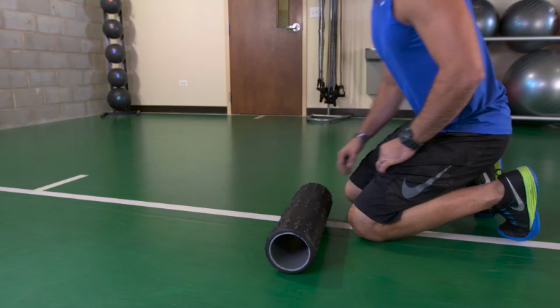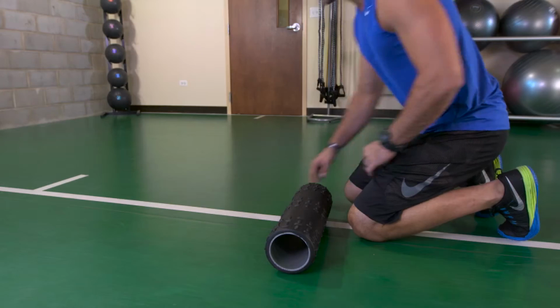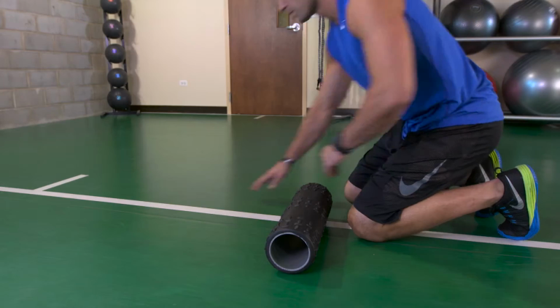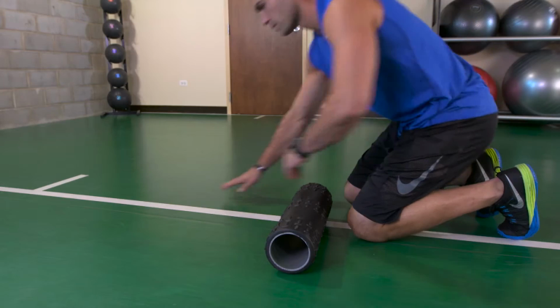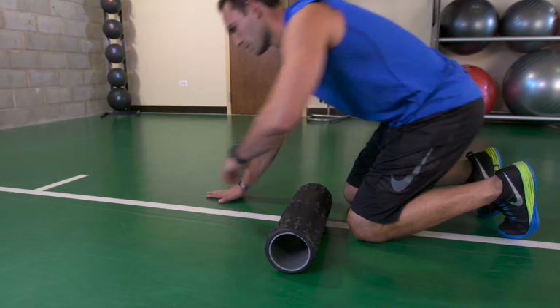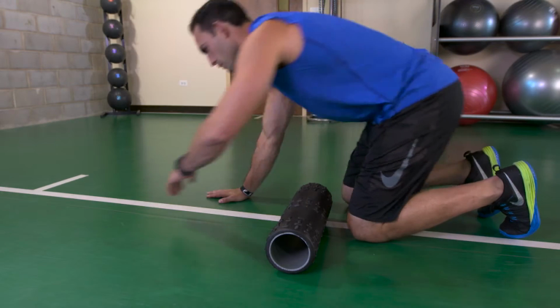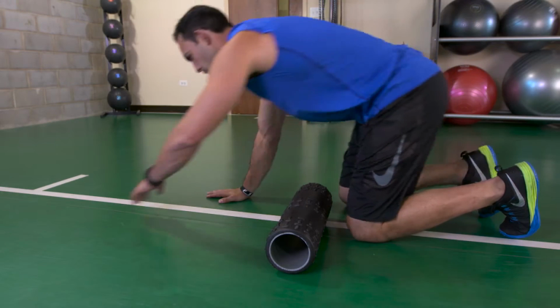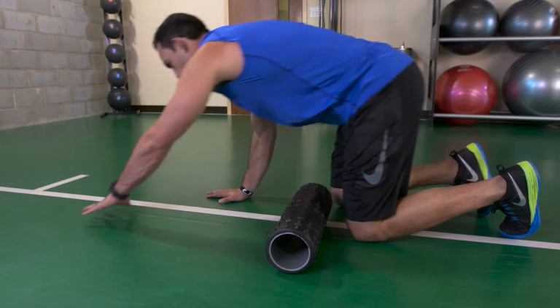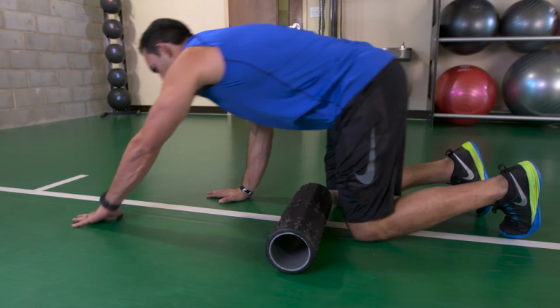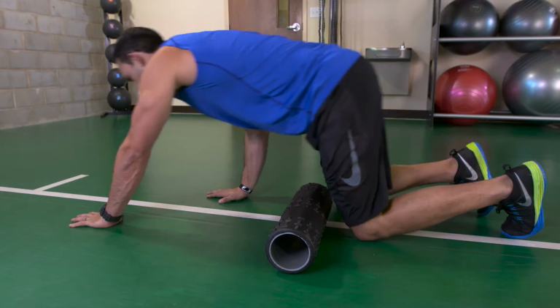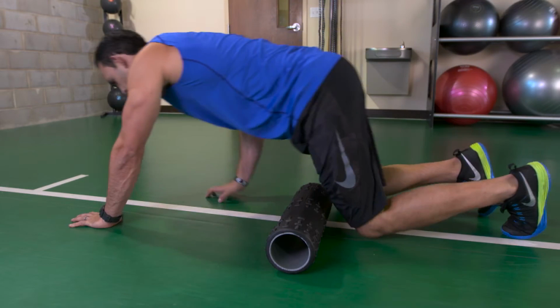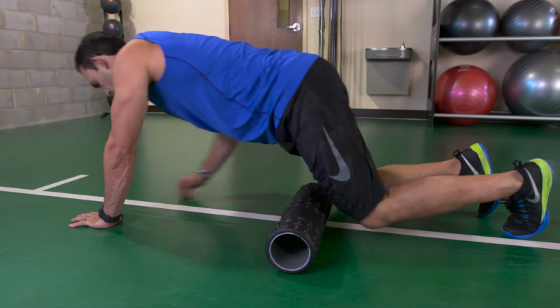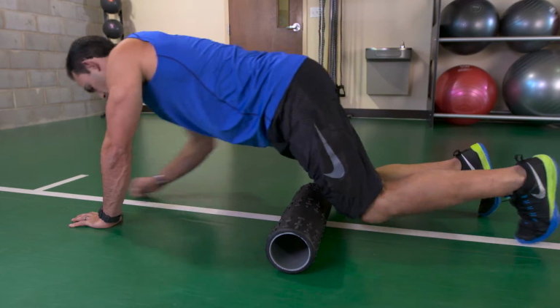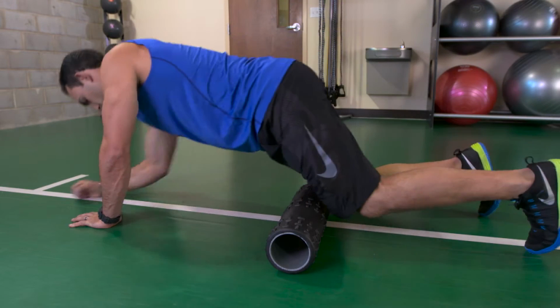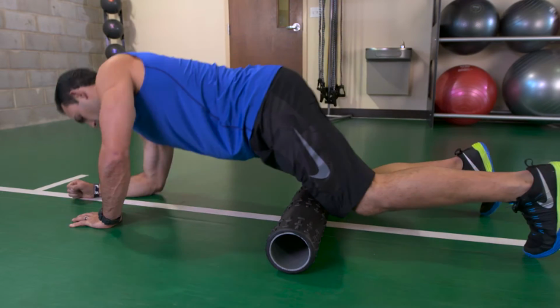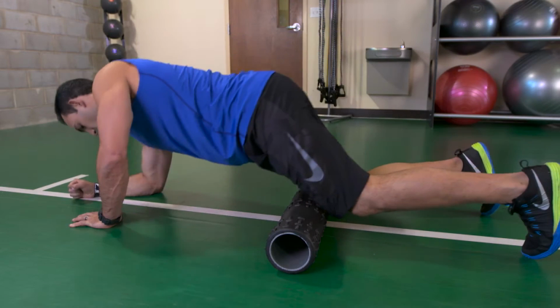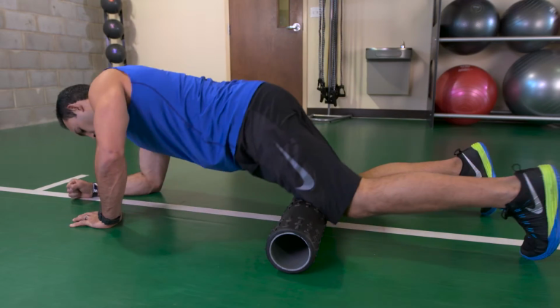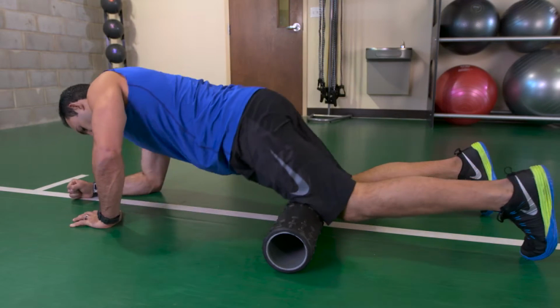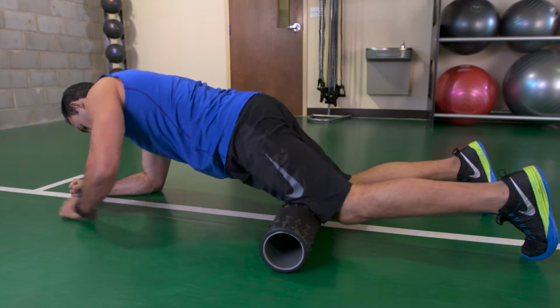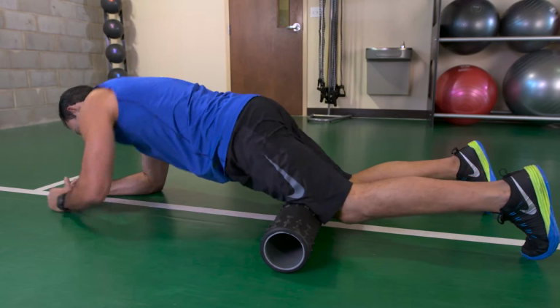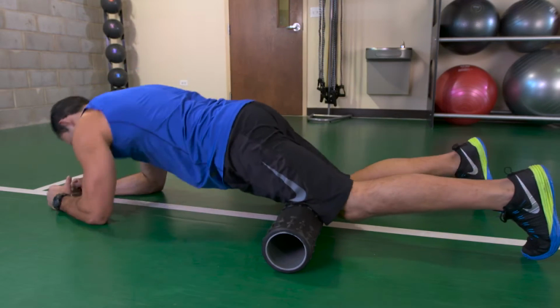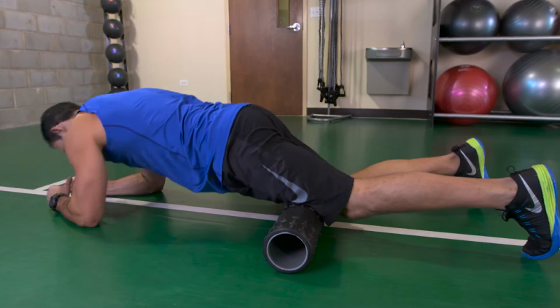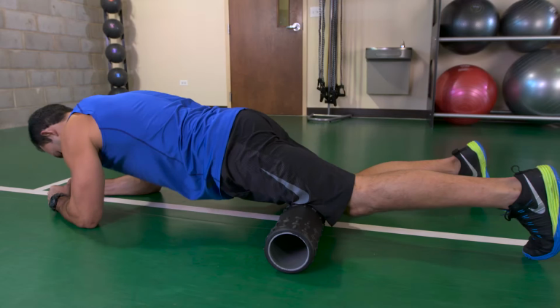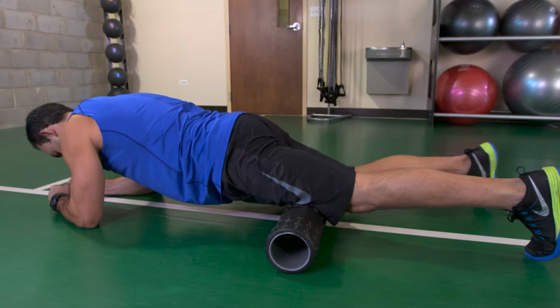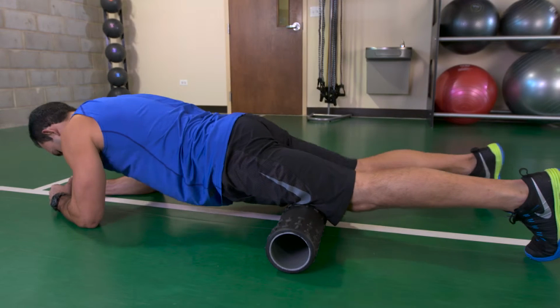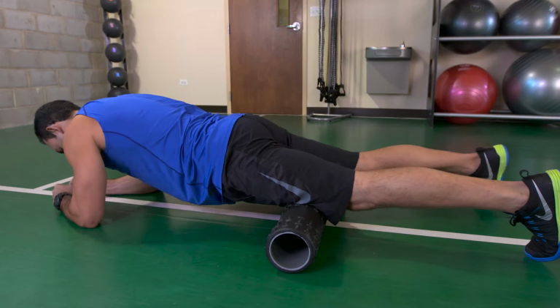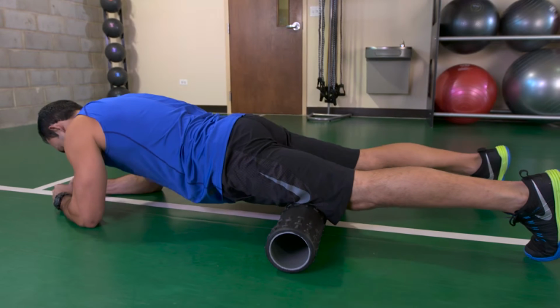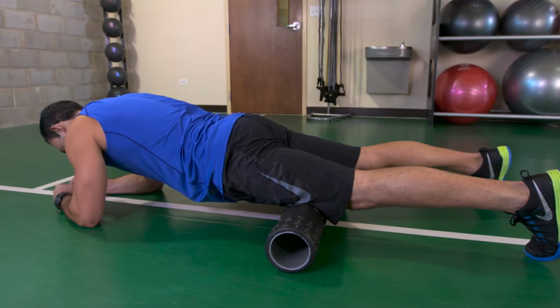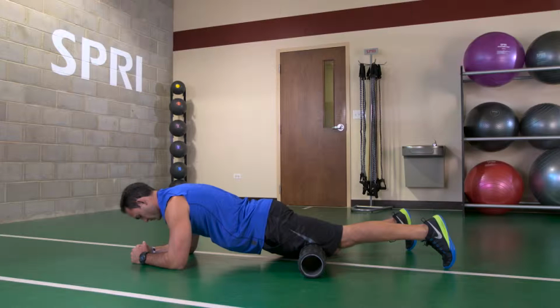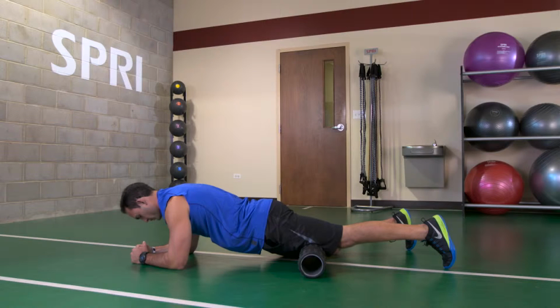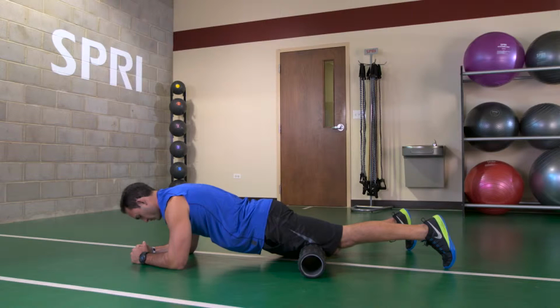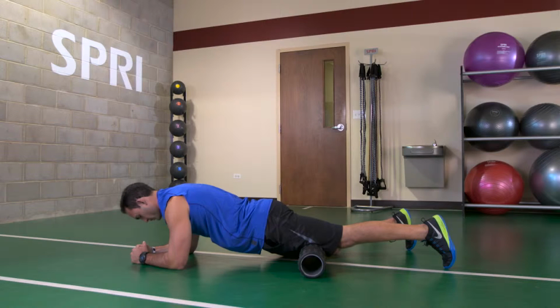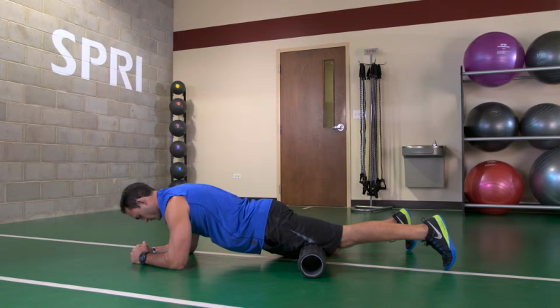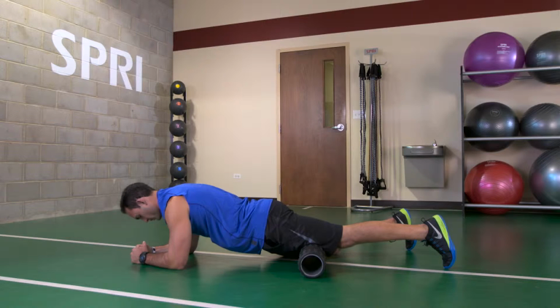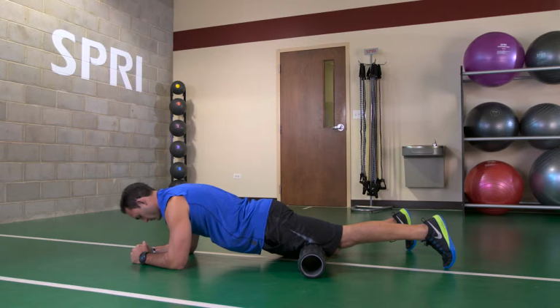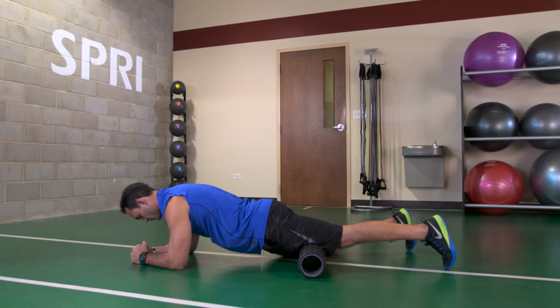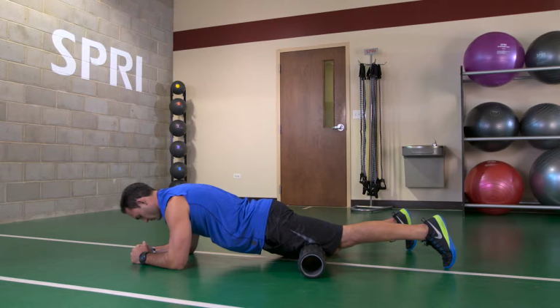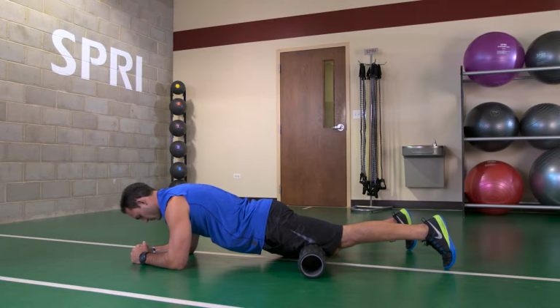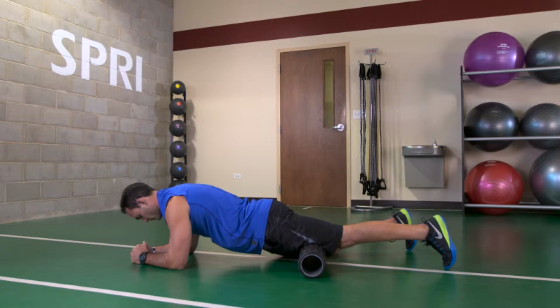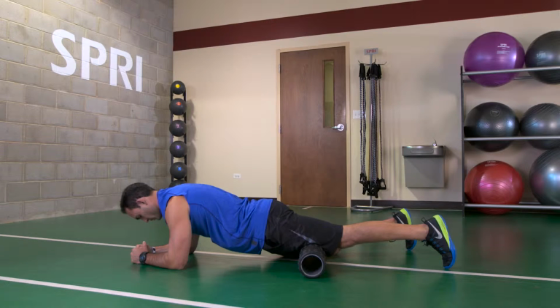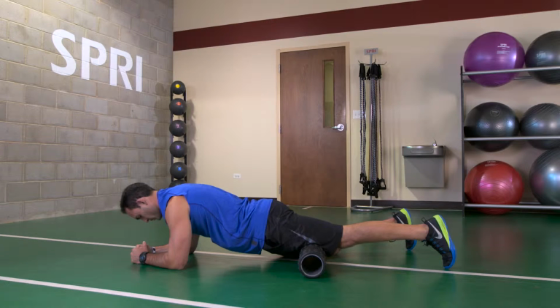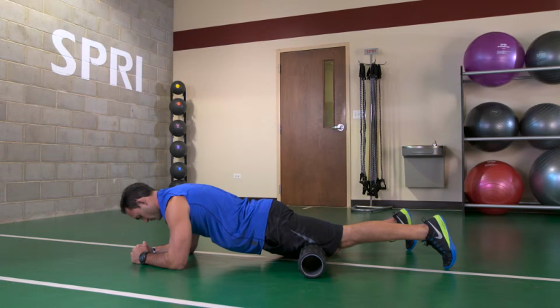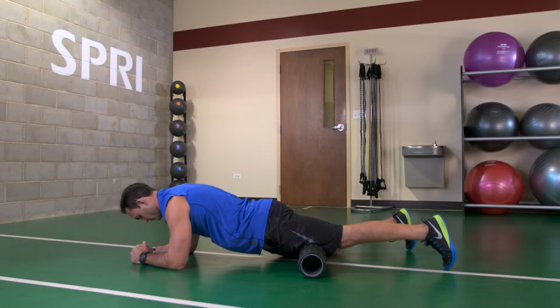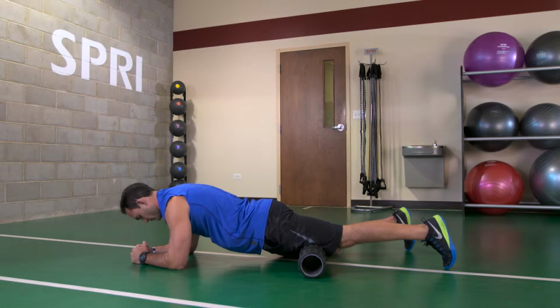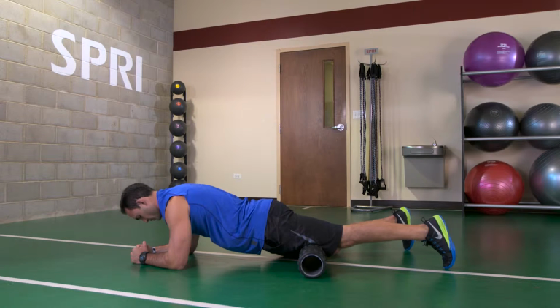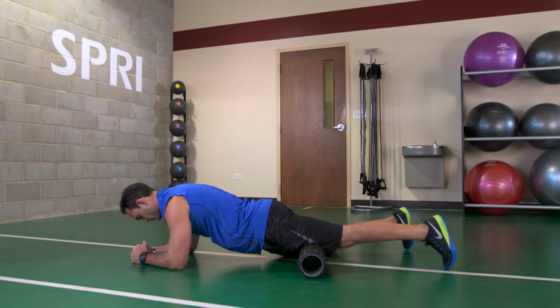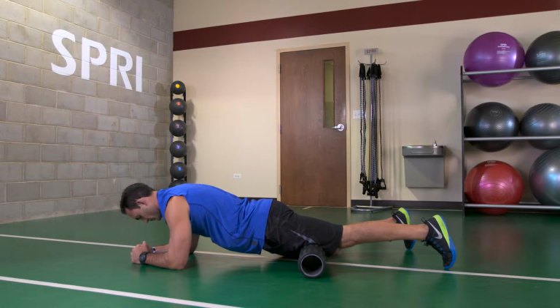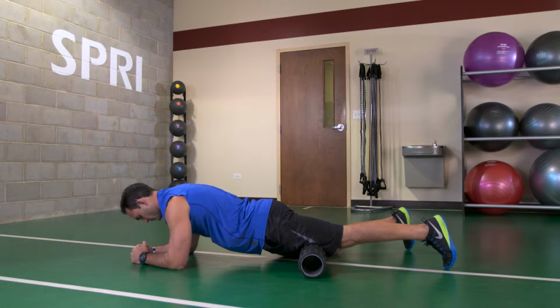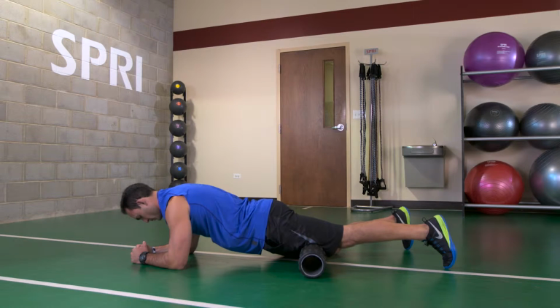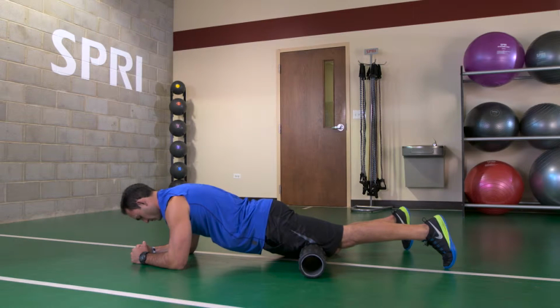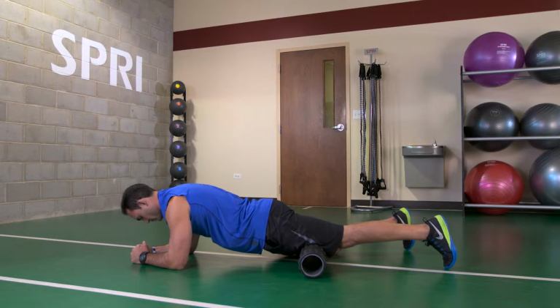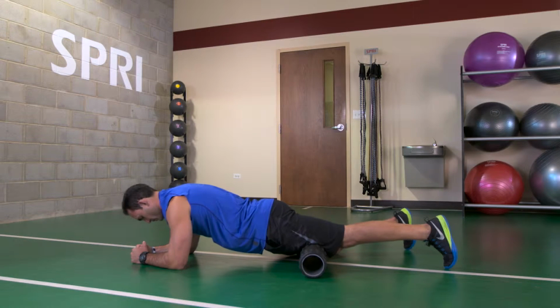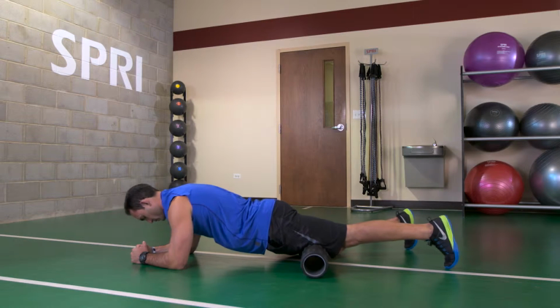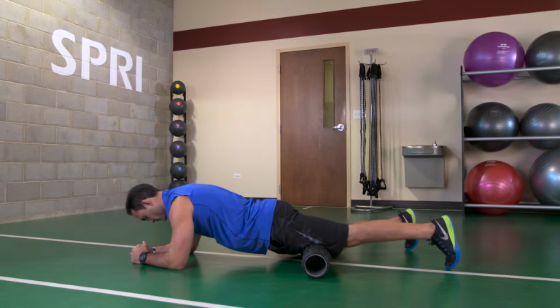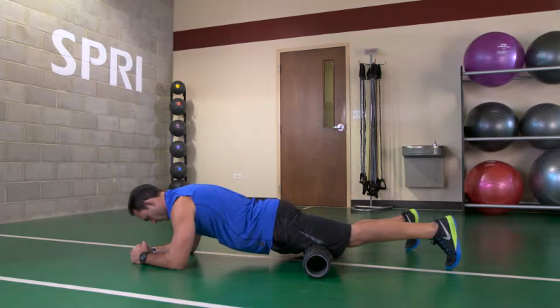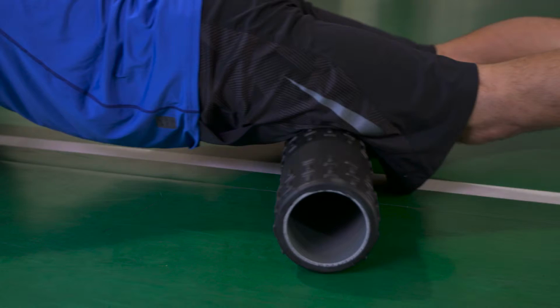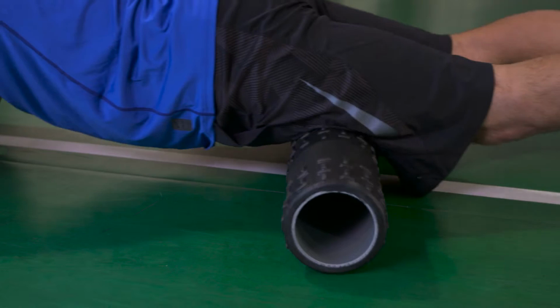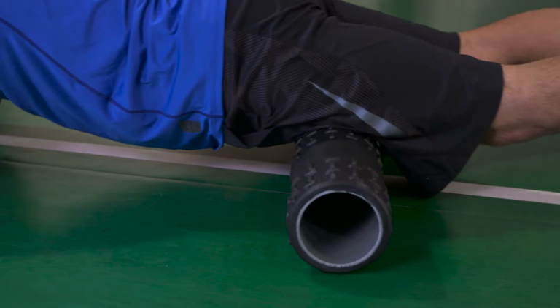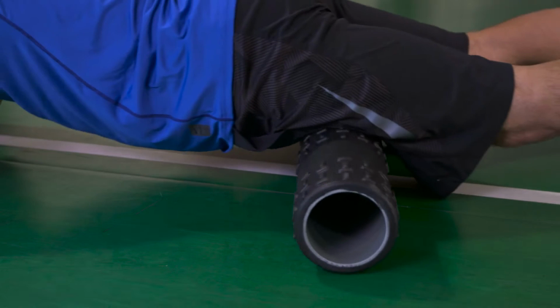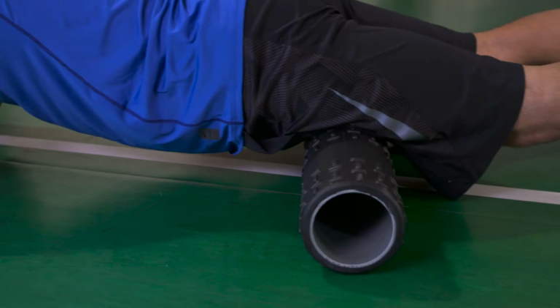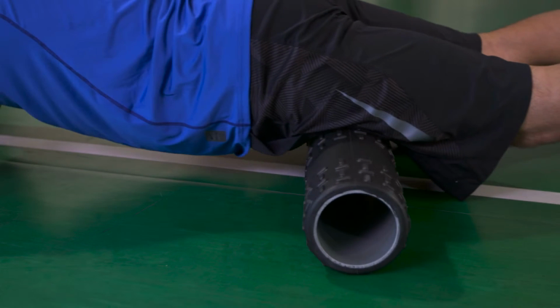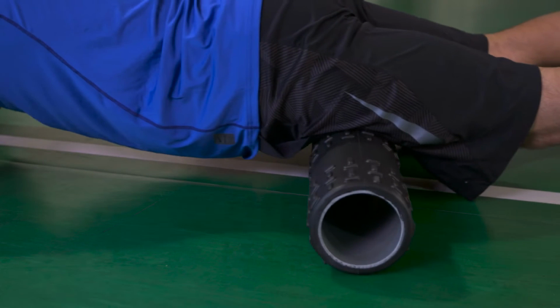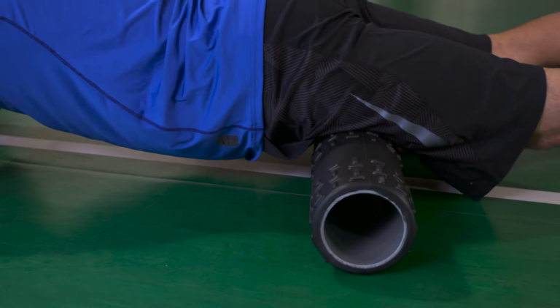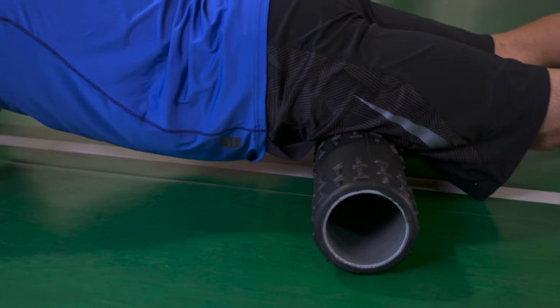Start off by lying face down with one leg on the roller. Next, place your forearms onto the ground, keeping your hips parallel.